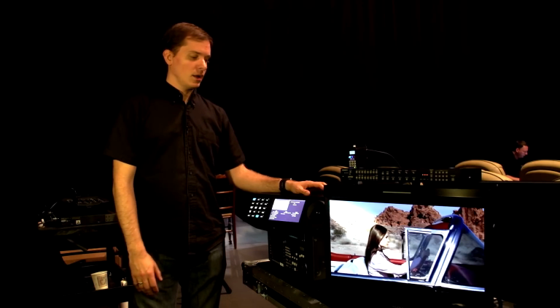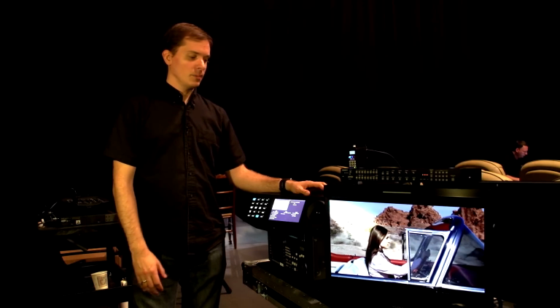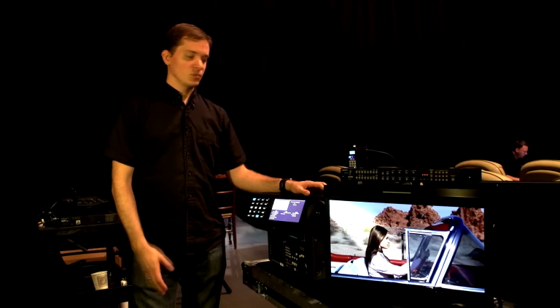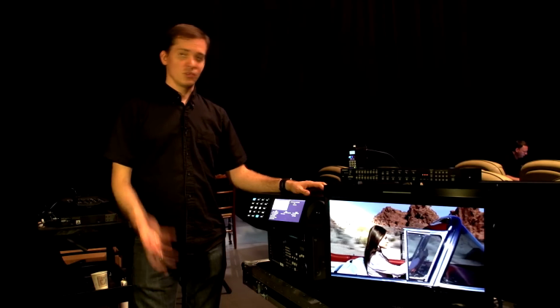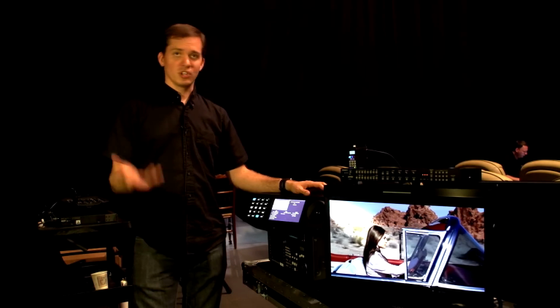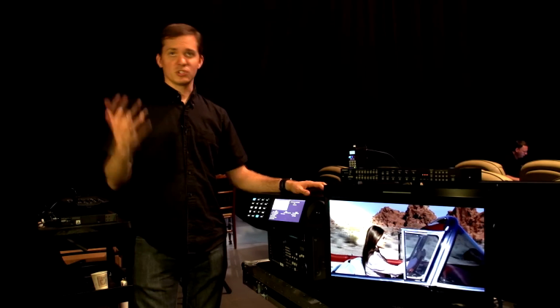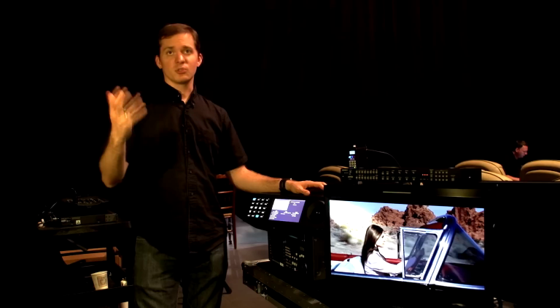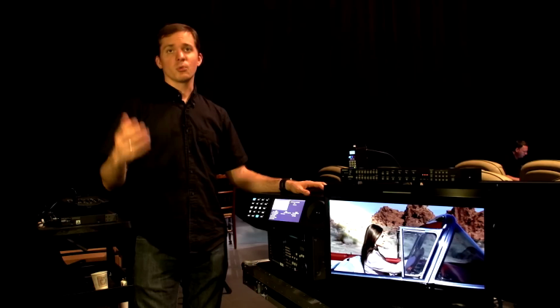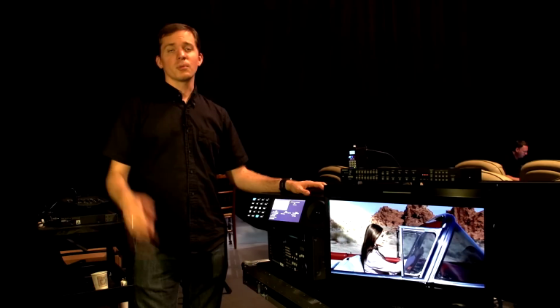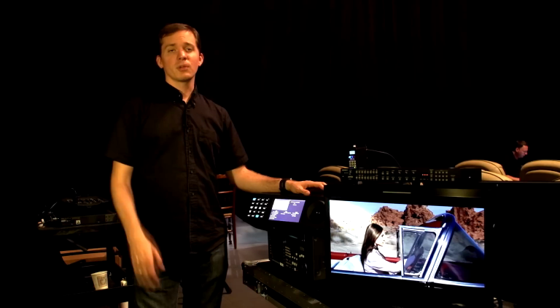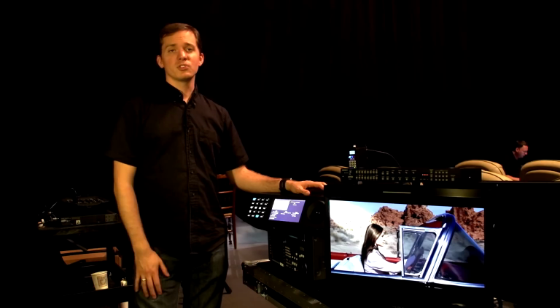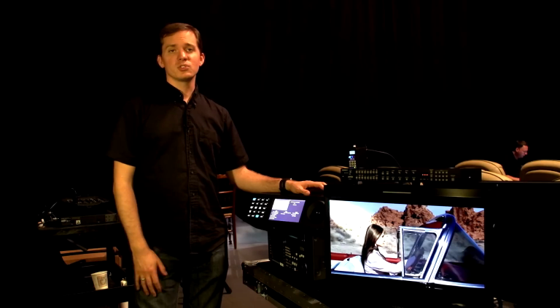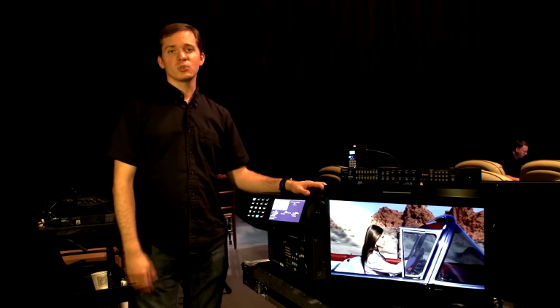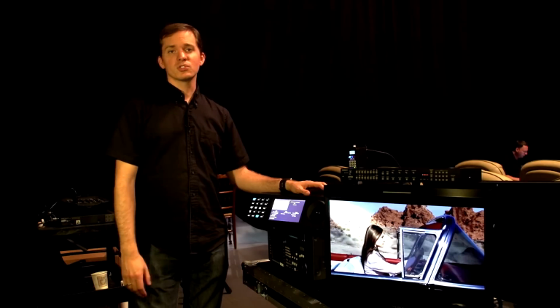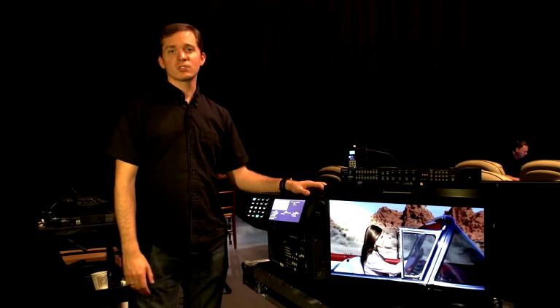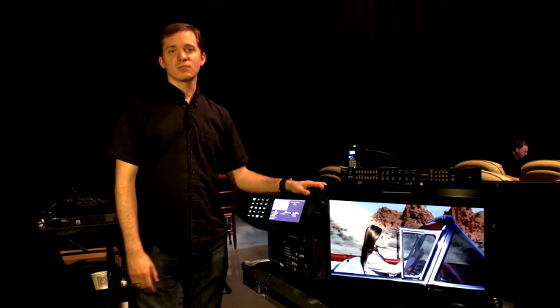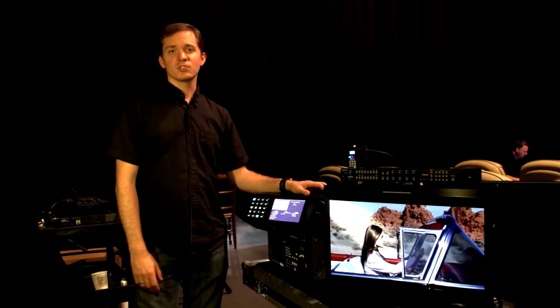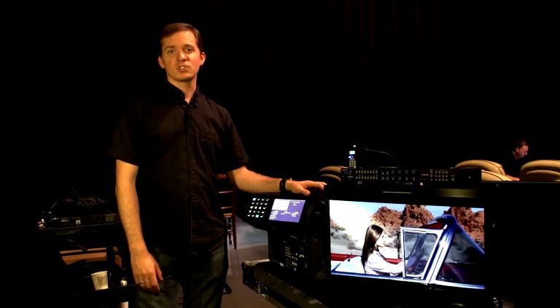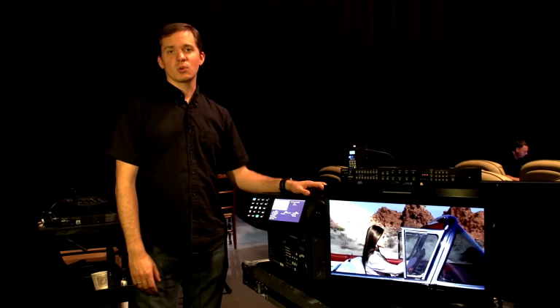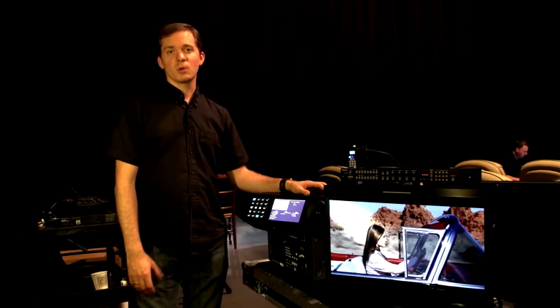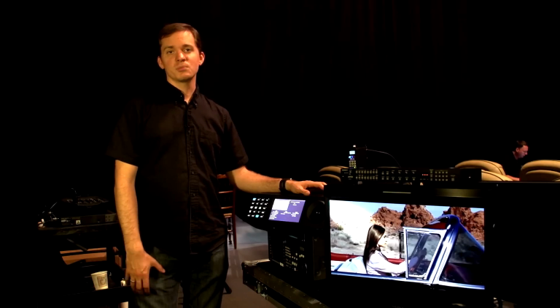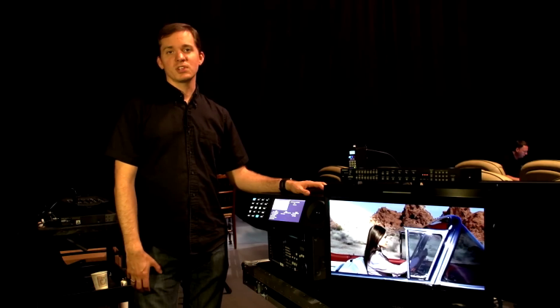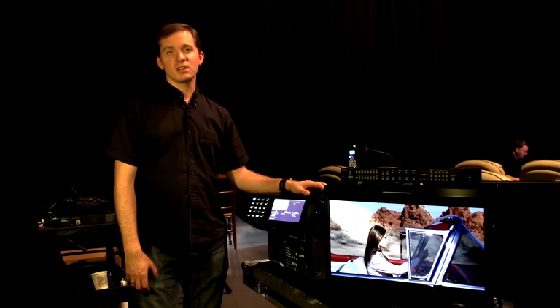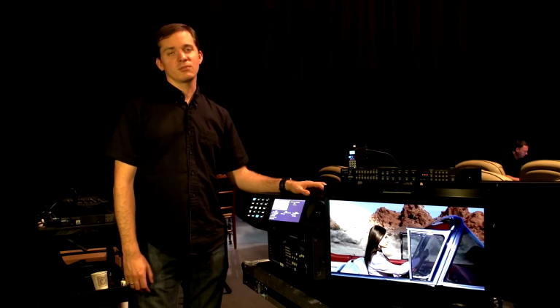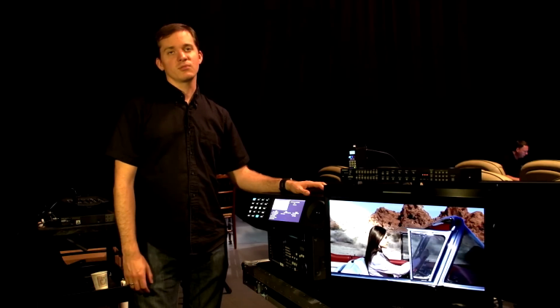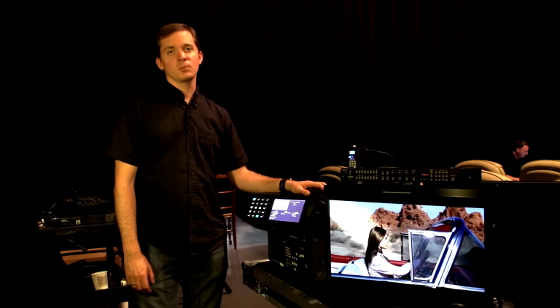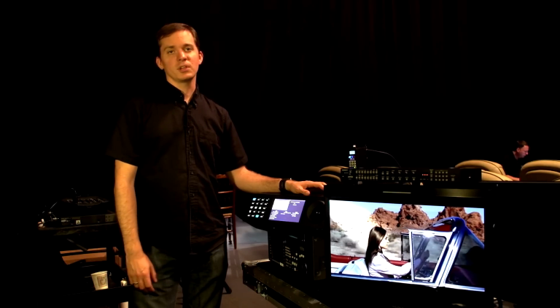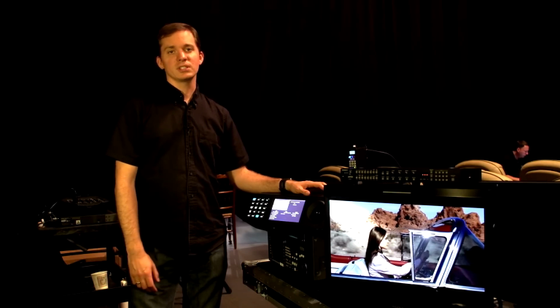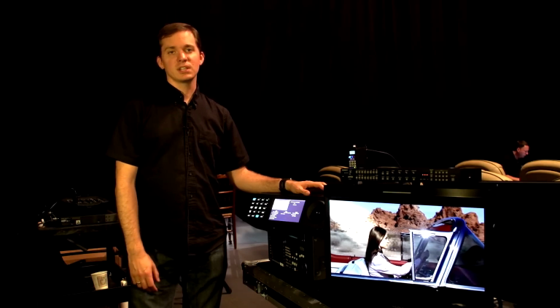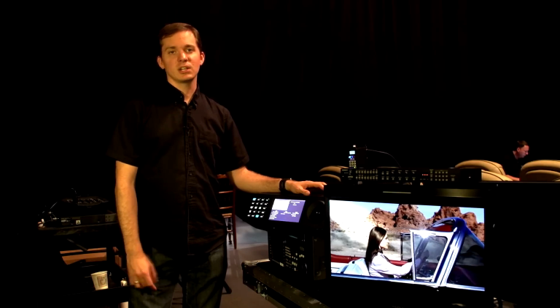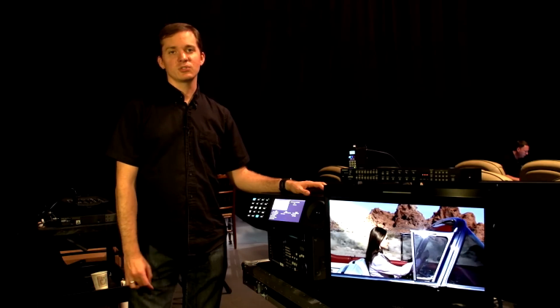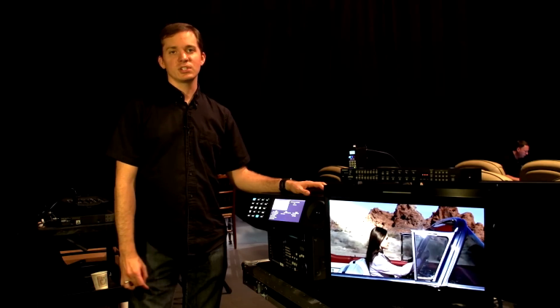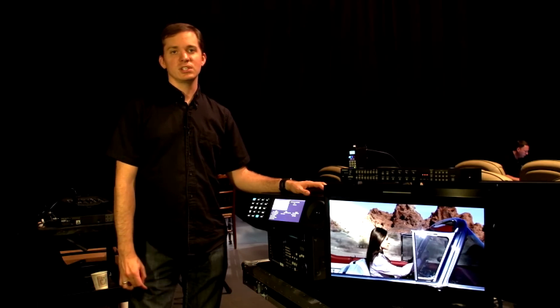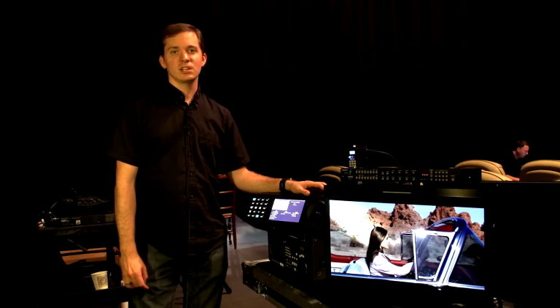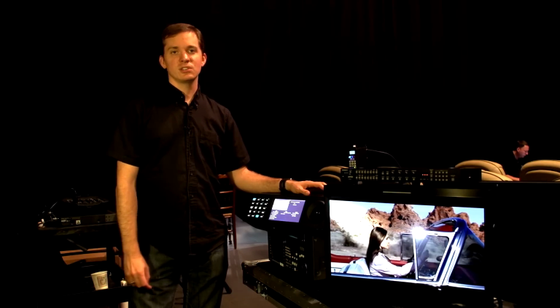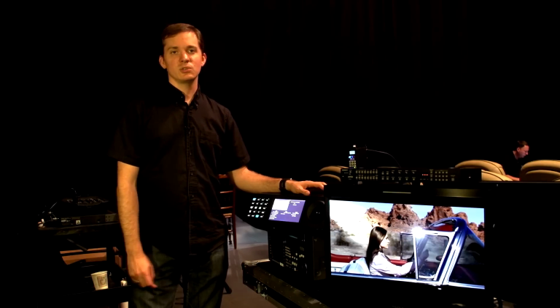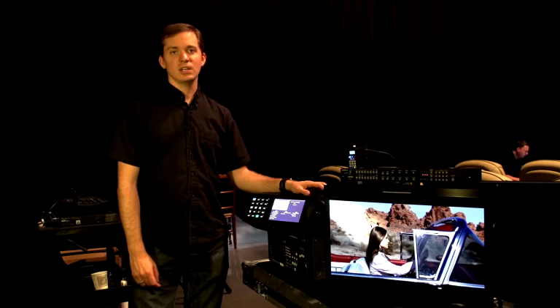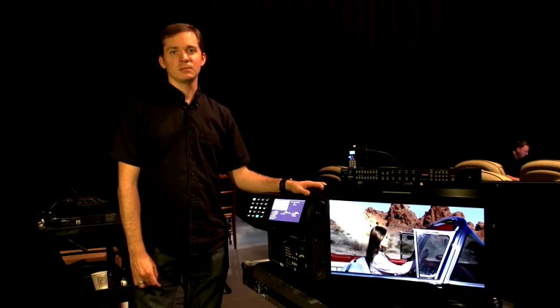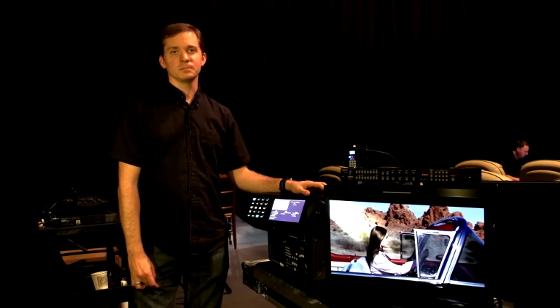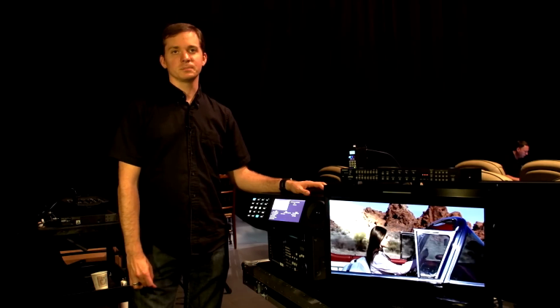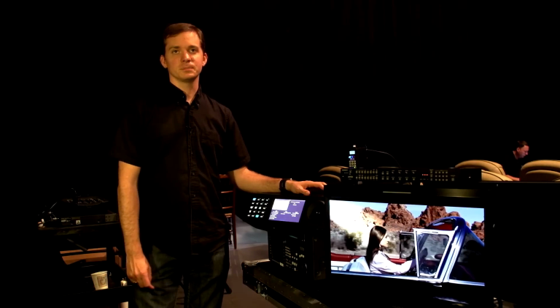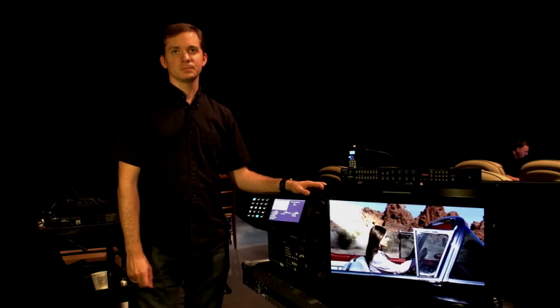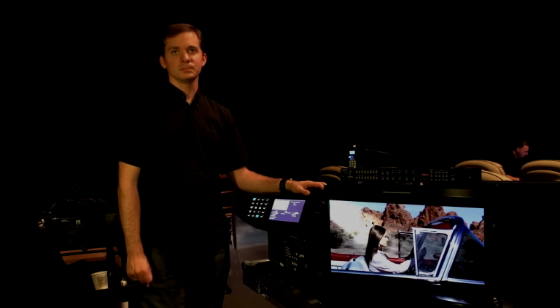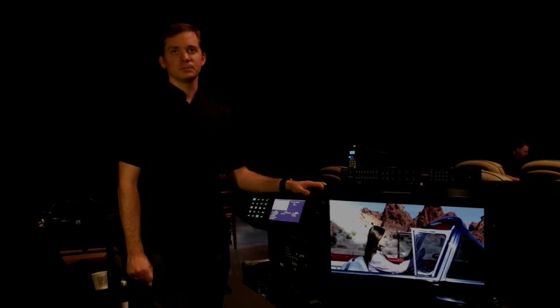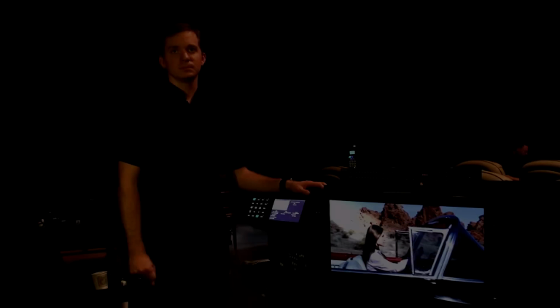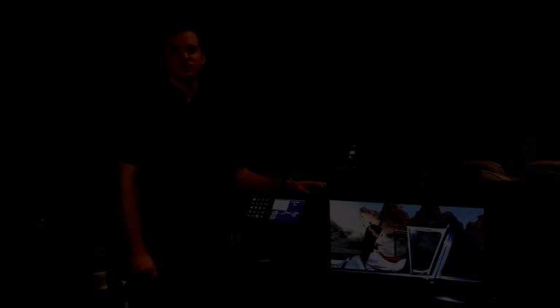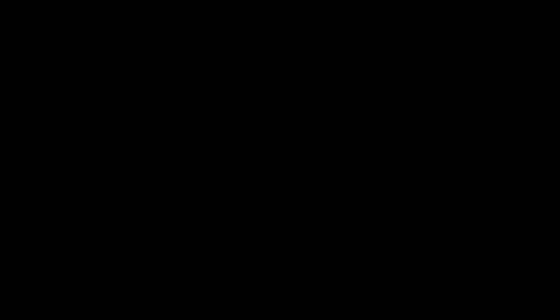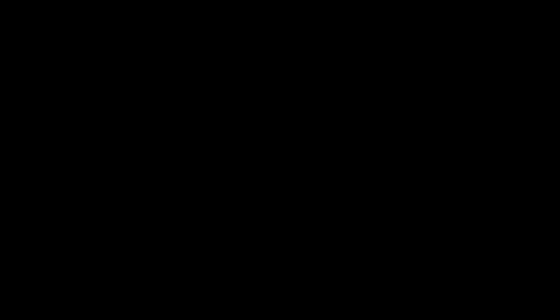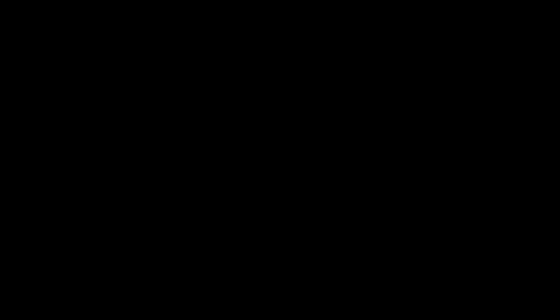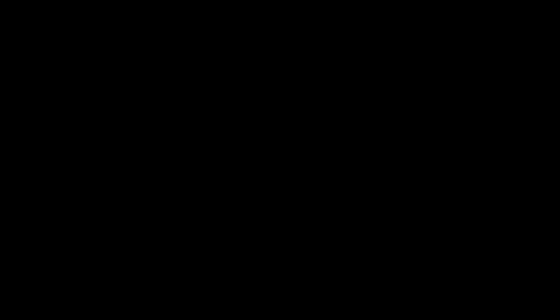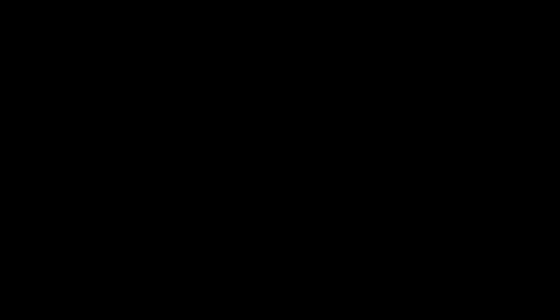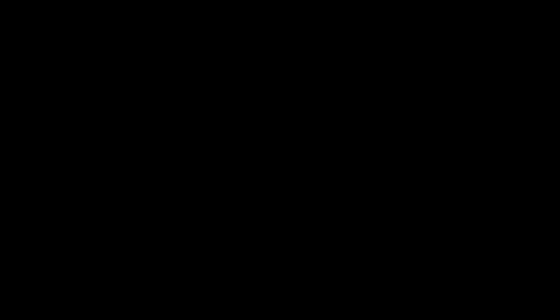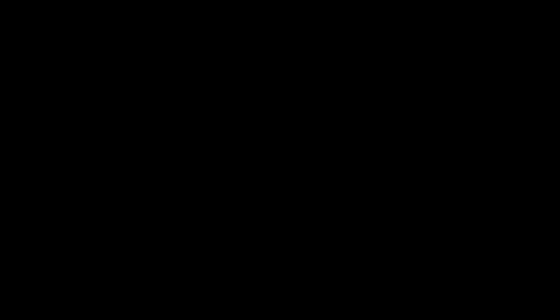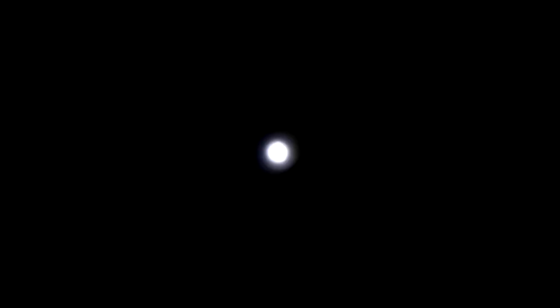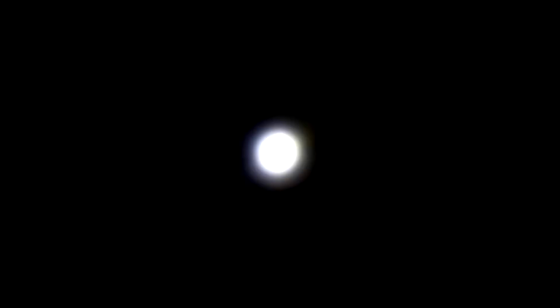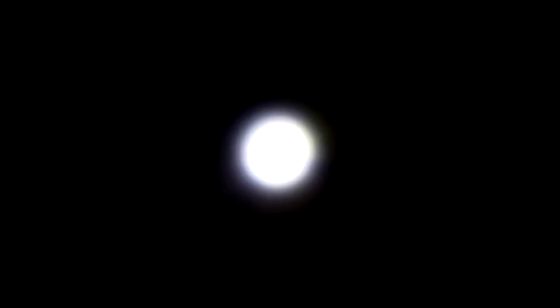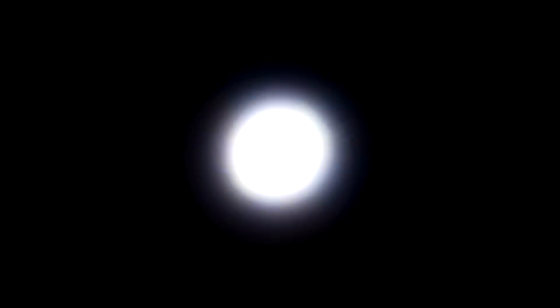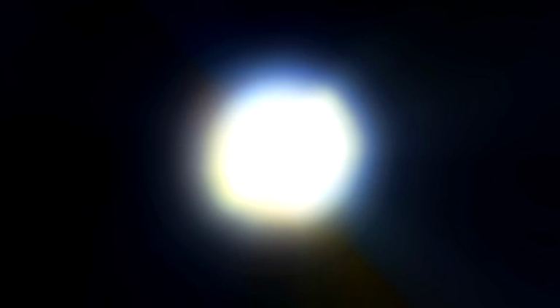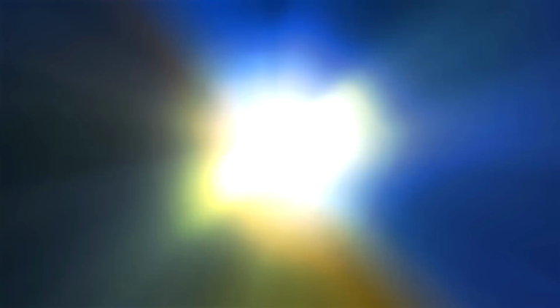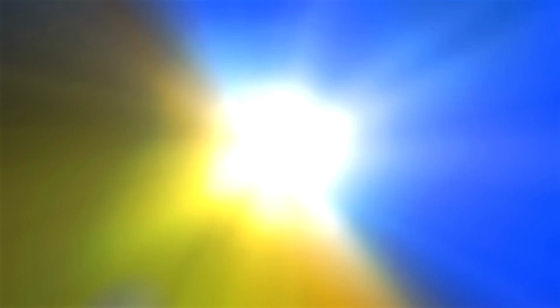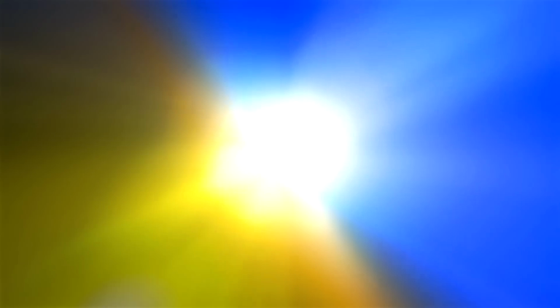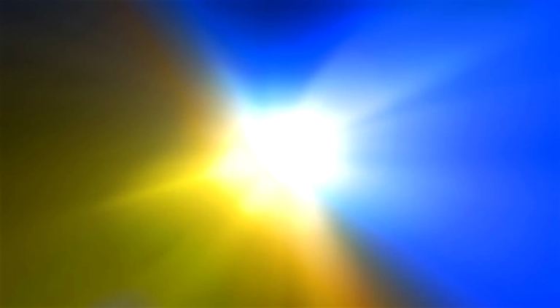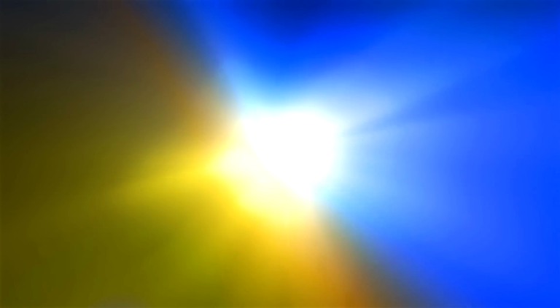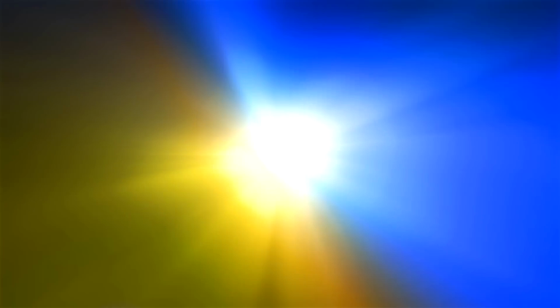If you'd like to learn more about these tools, visit our website at filmlight.ltd.uk. Thank you.